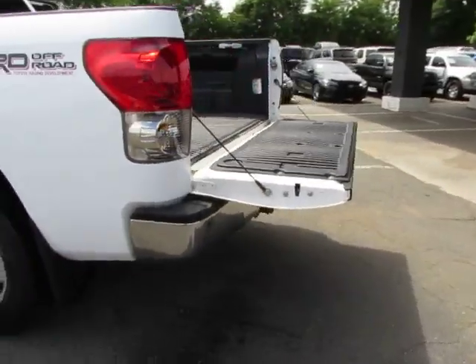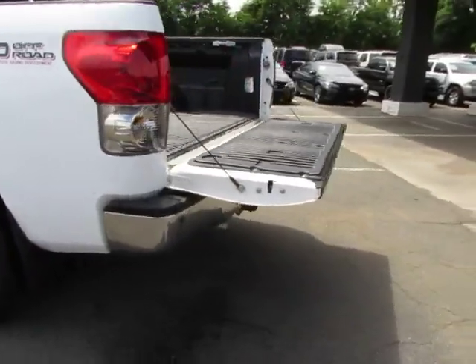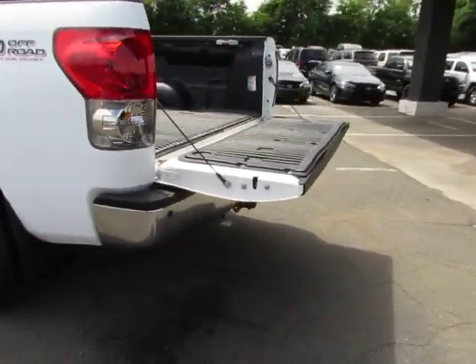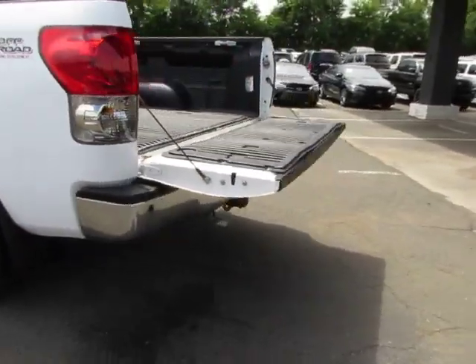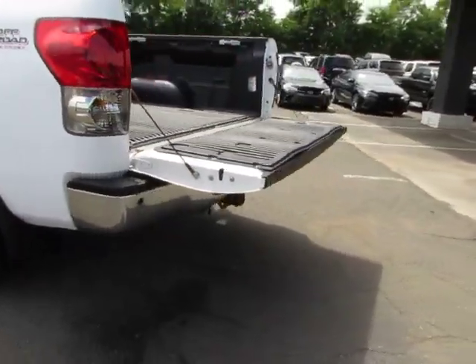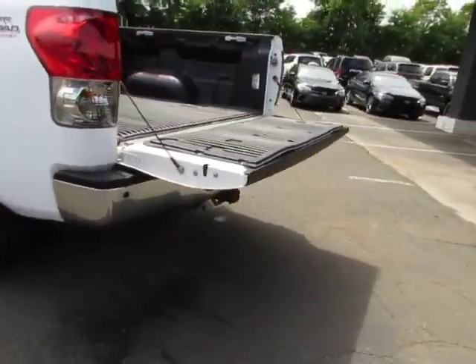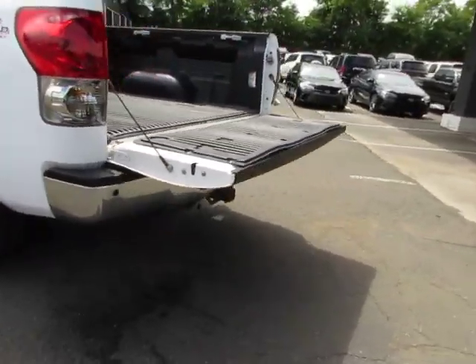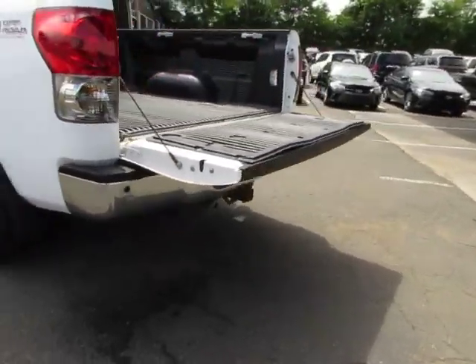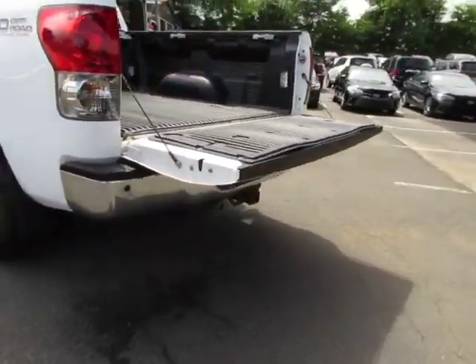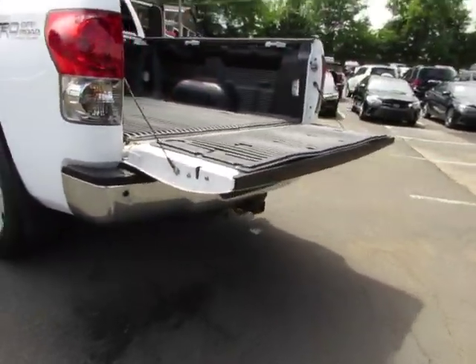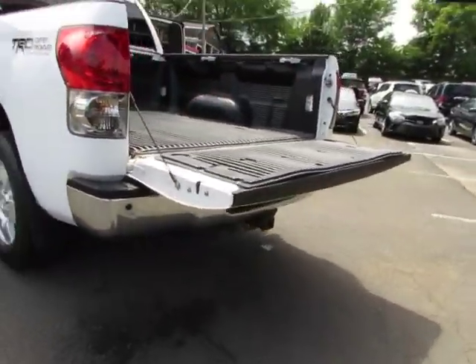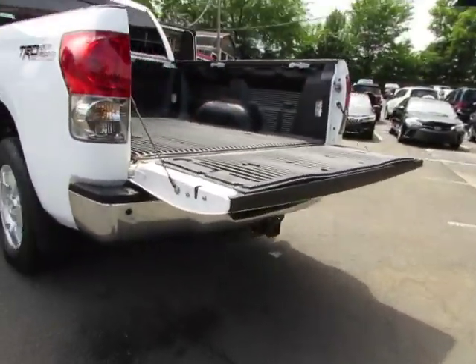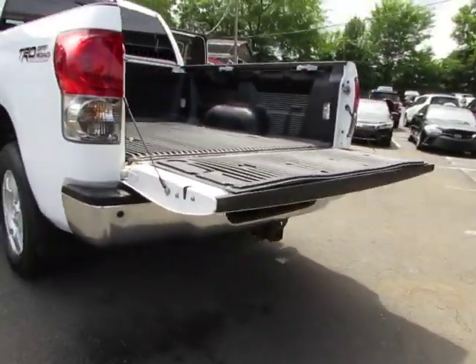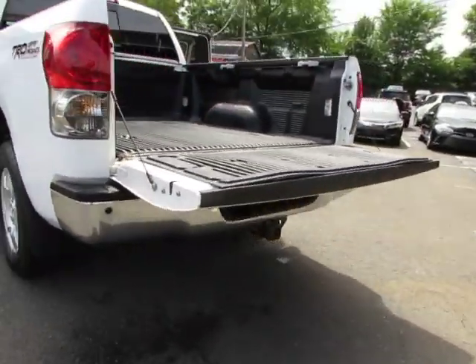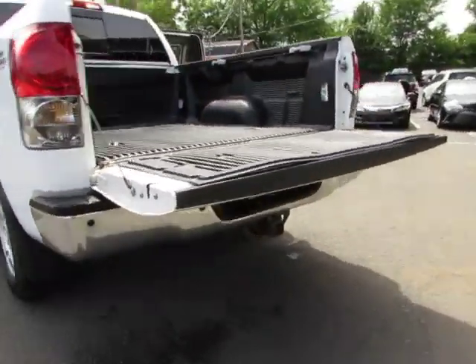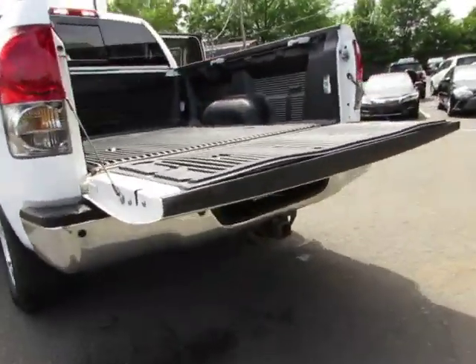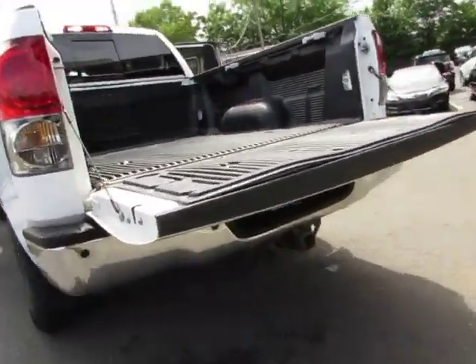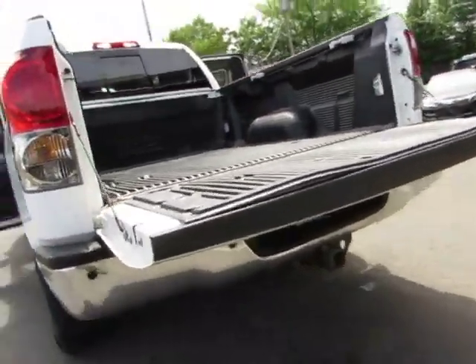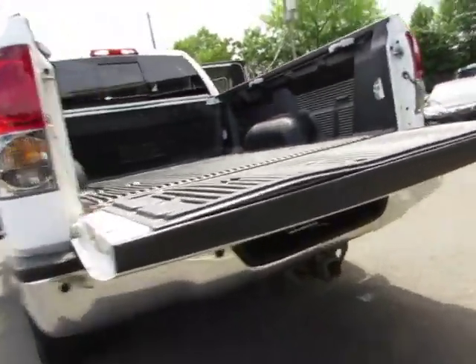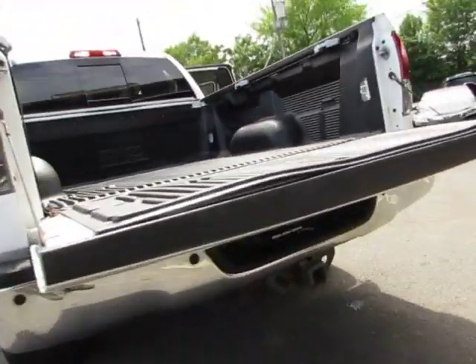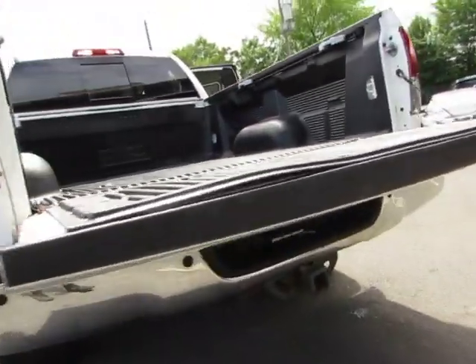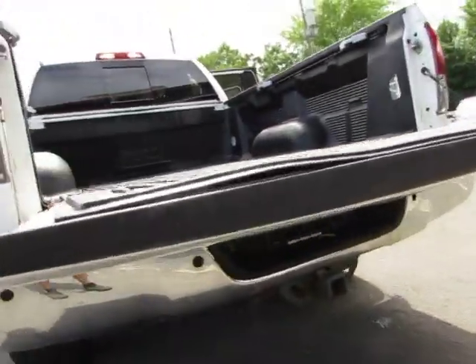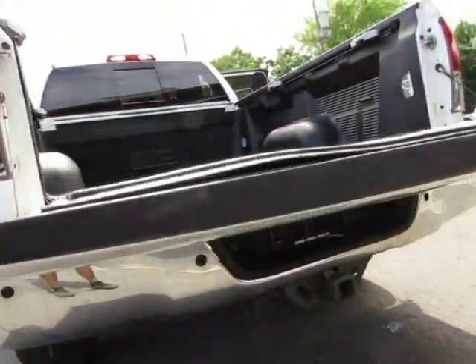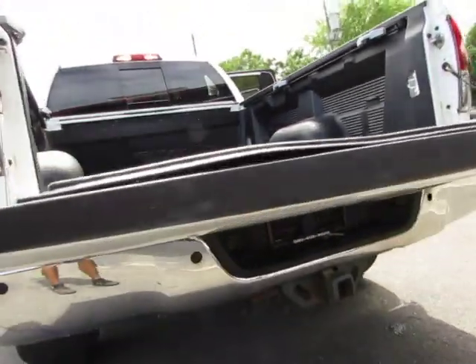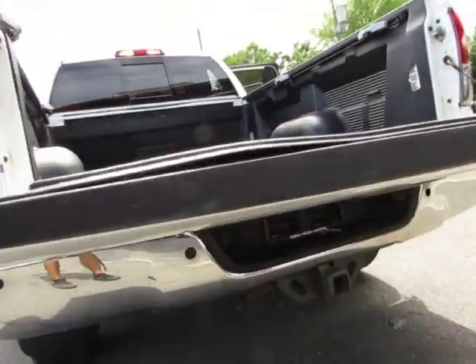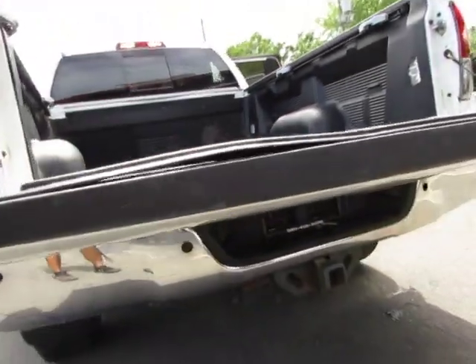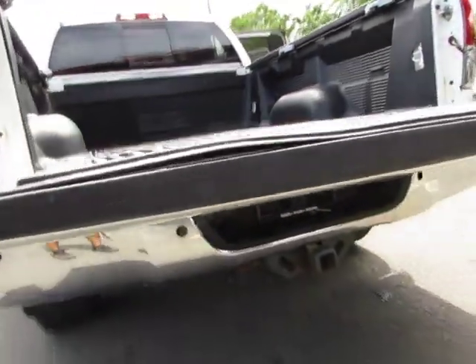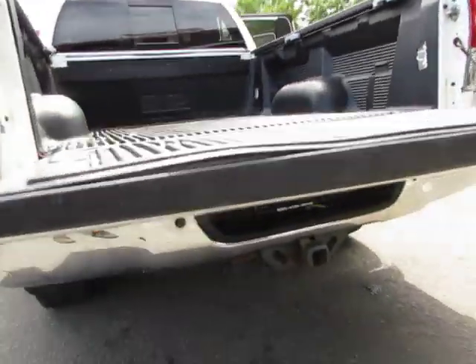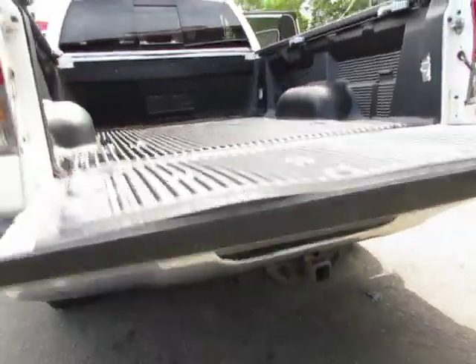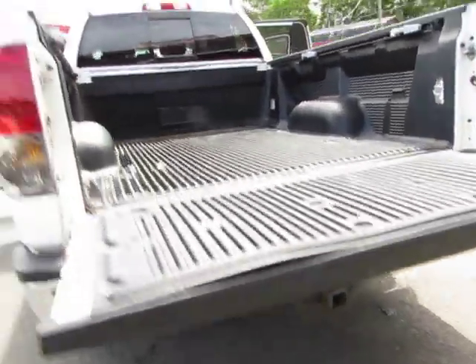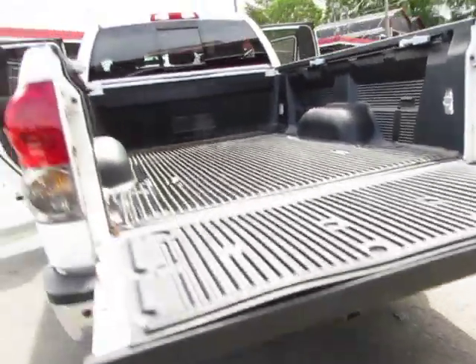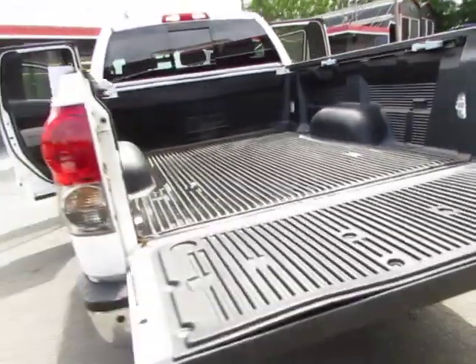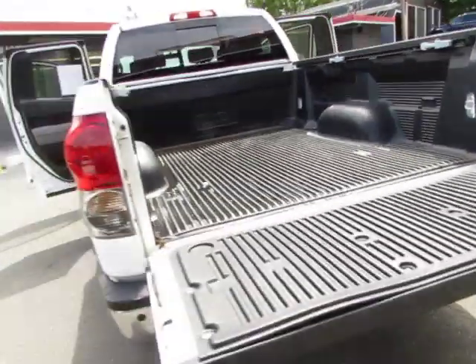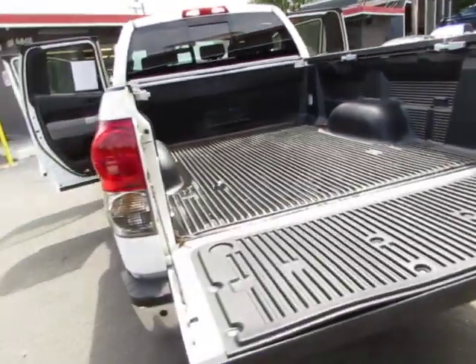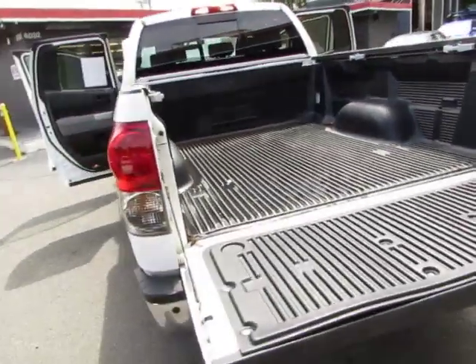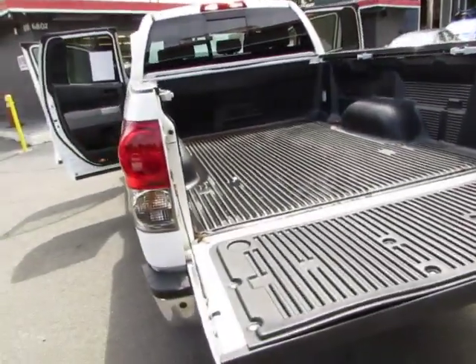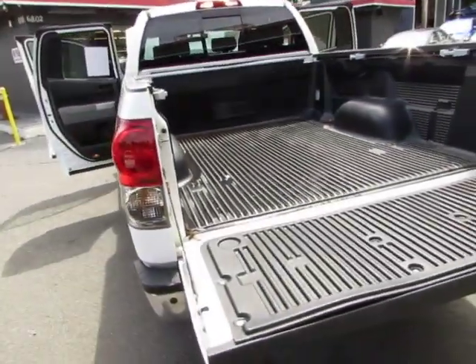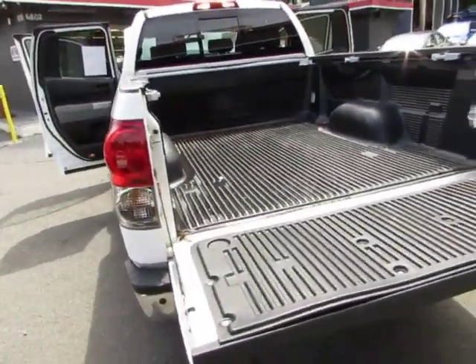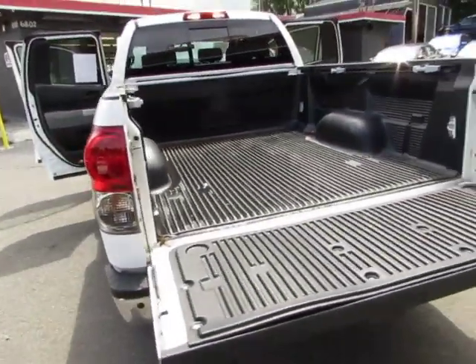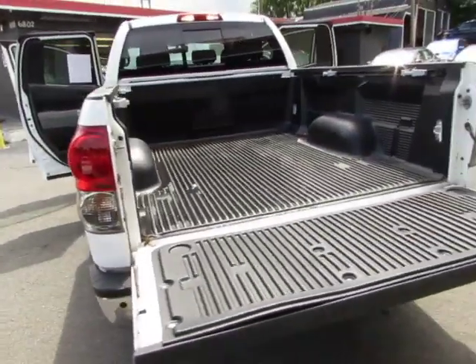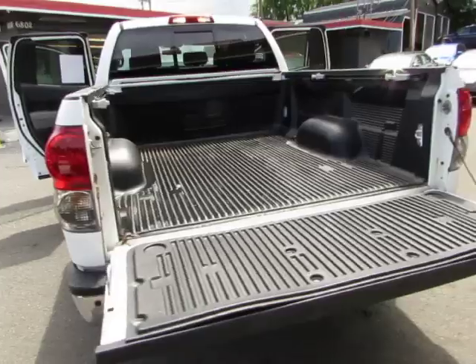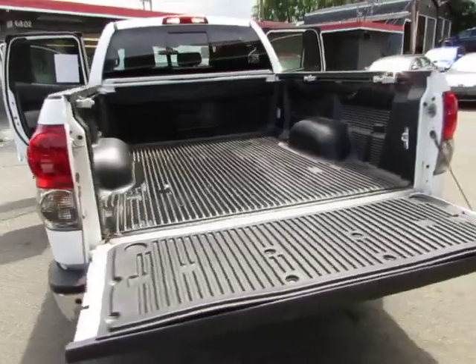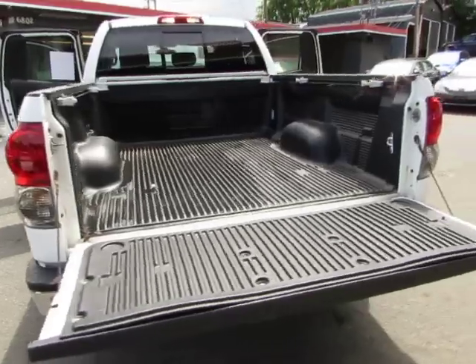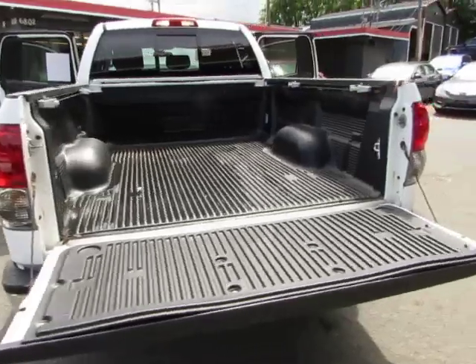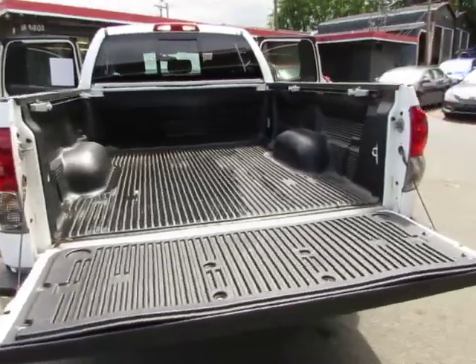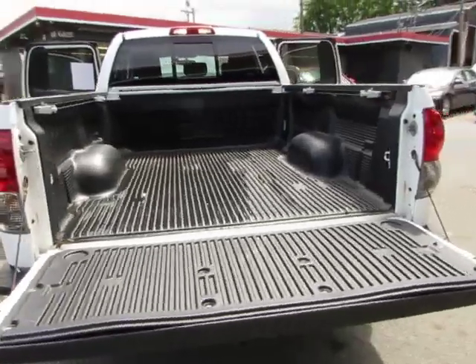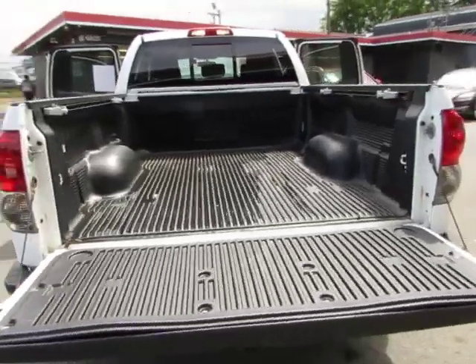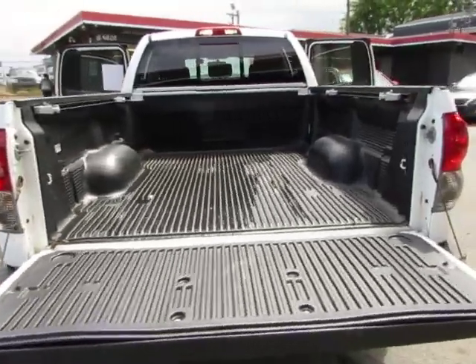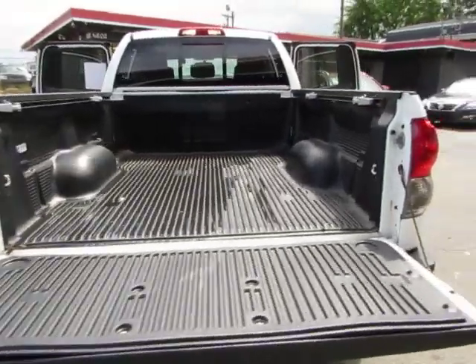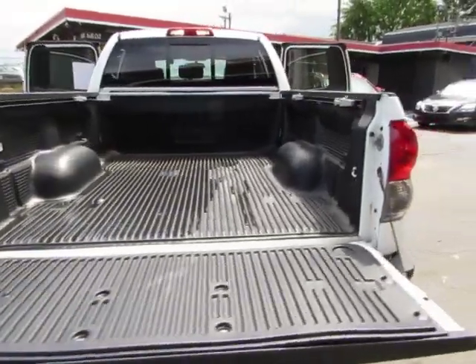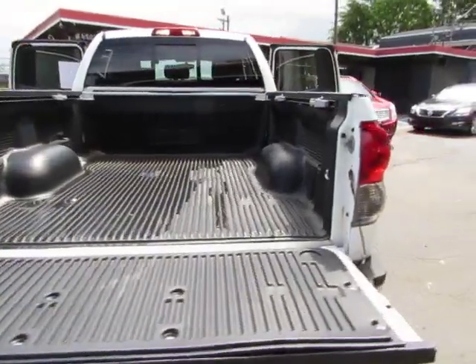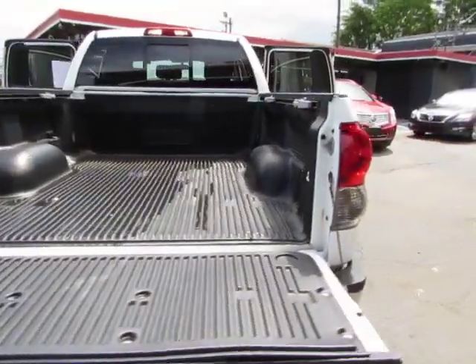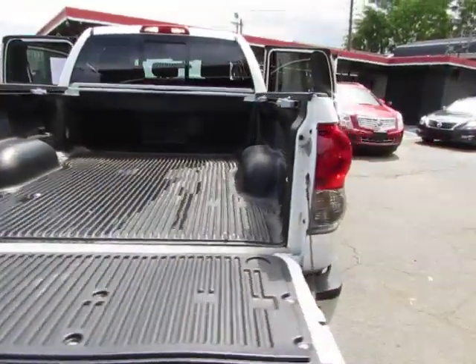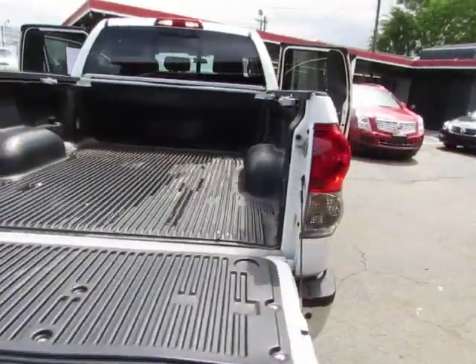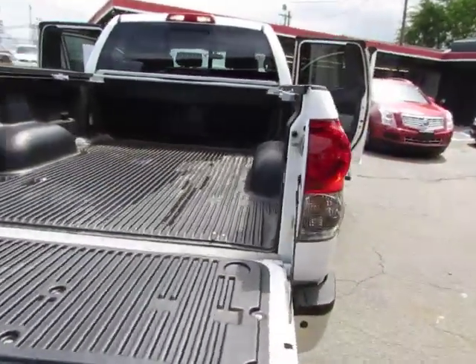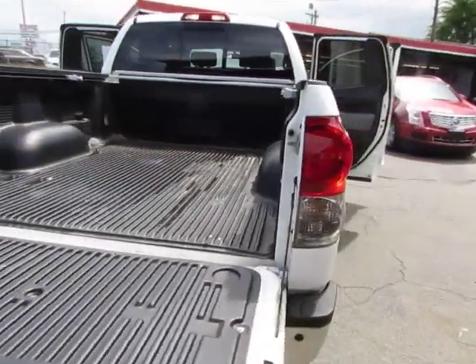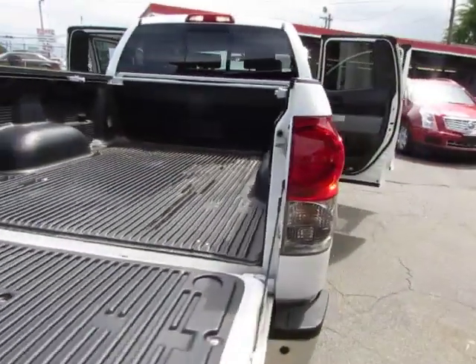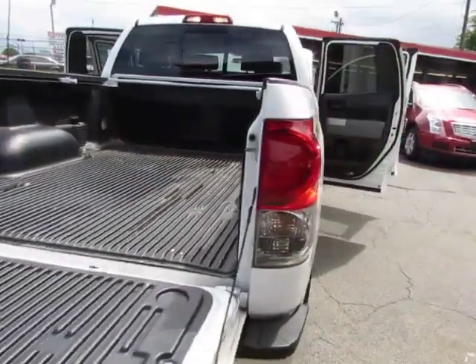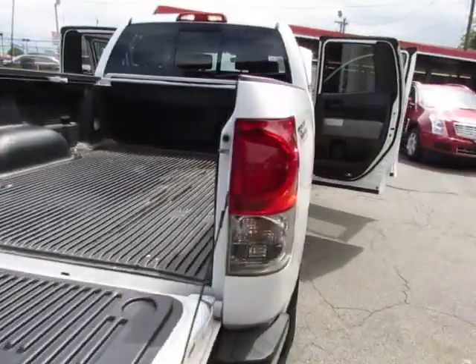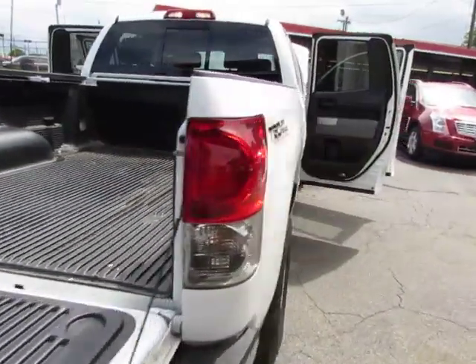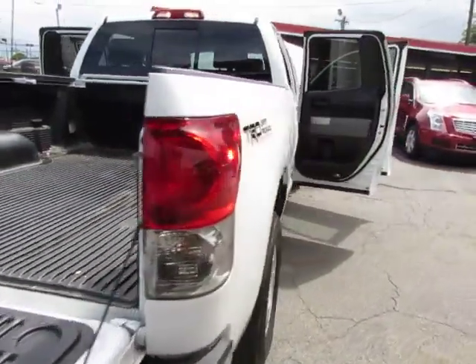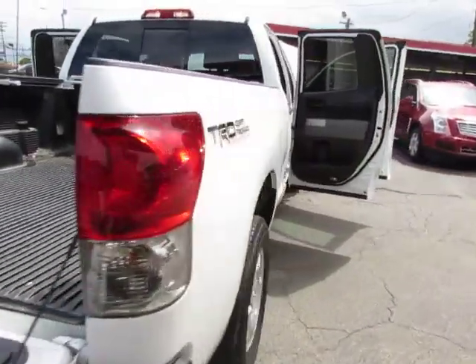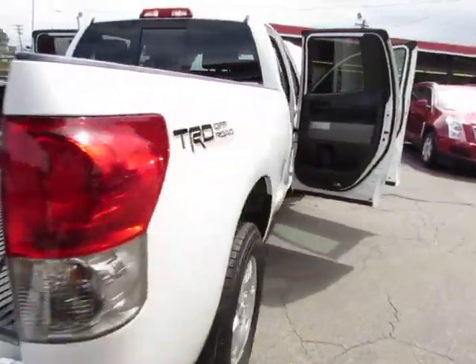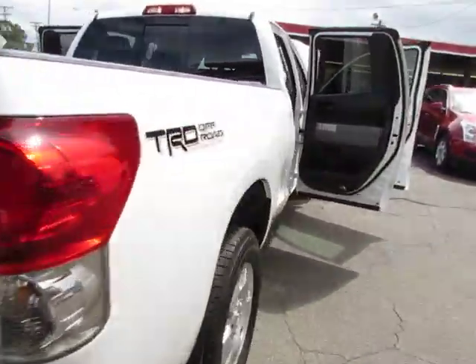Chrome bumper, parking sensors, towing package, bed liner — and the body's in great shape.